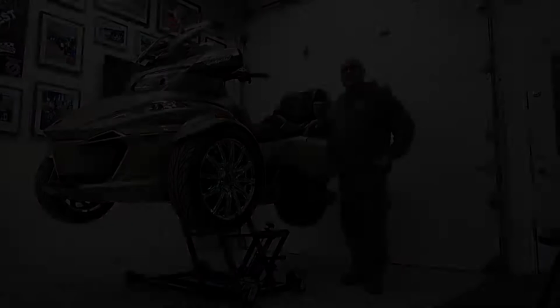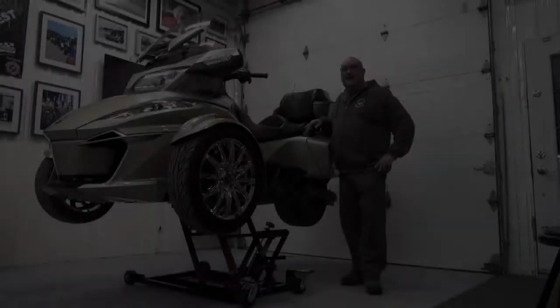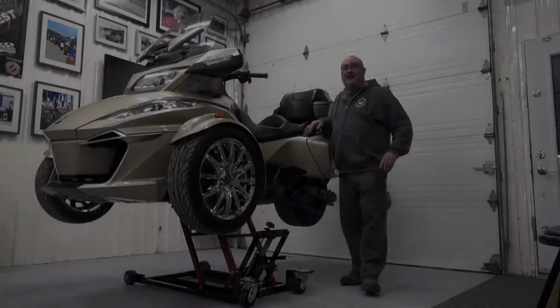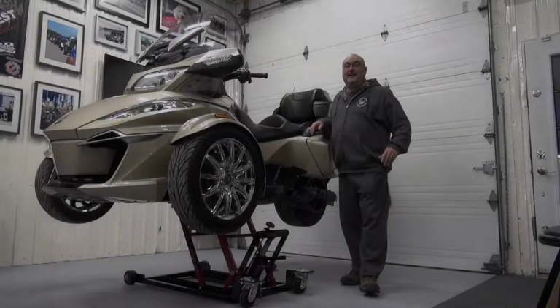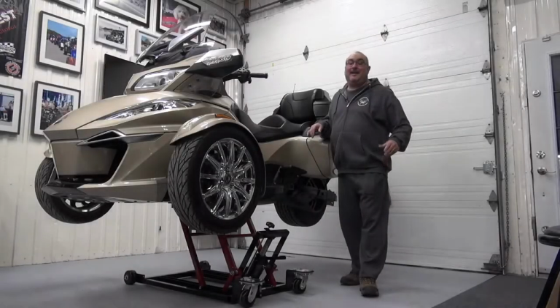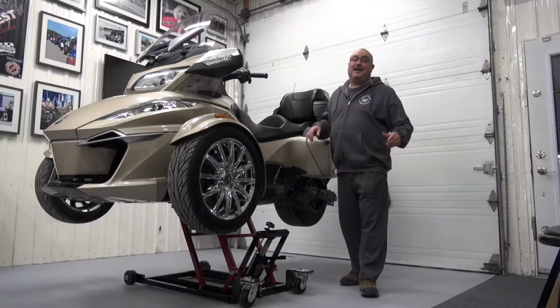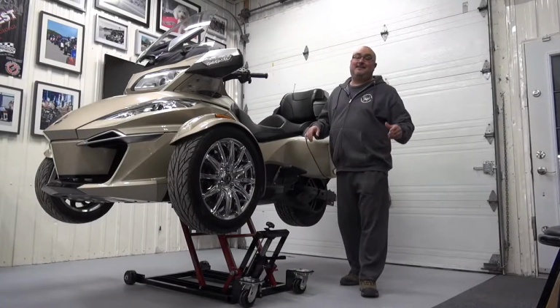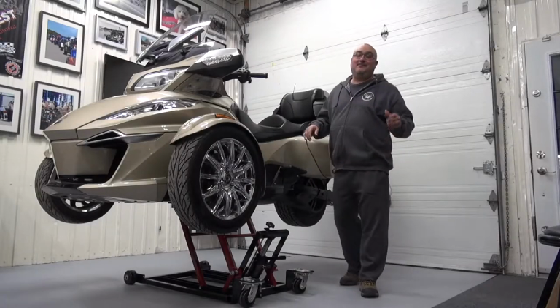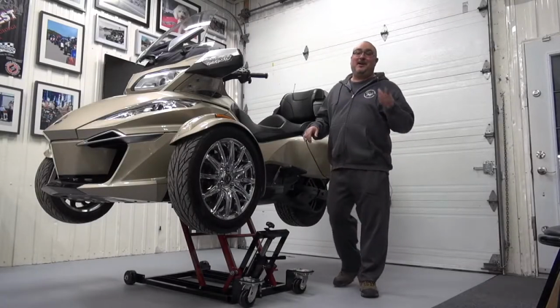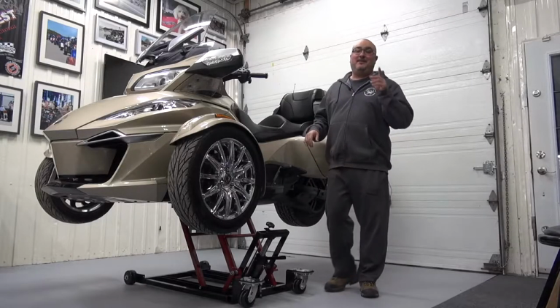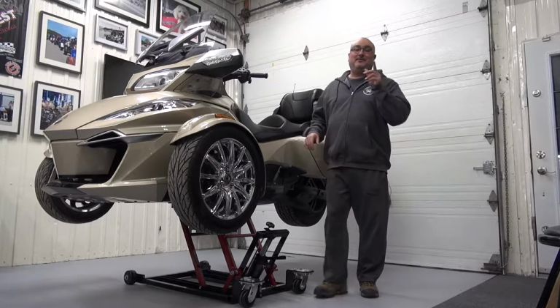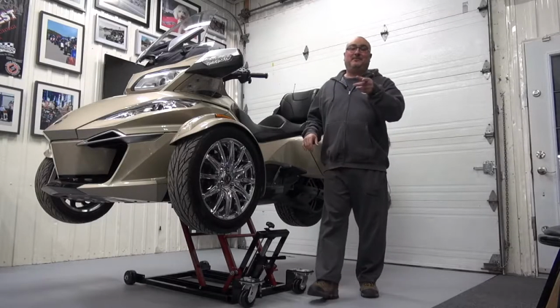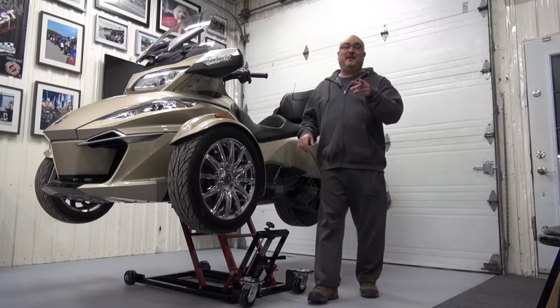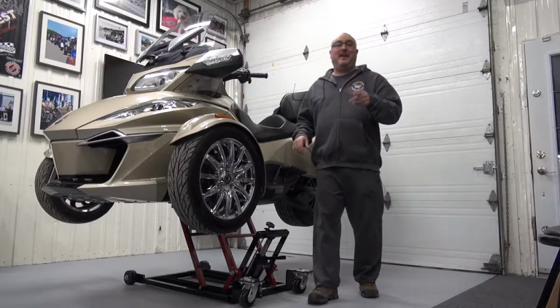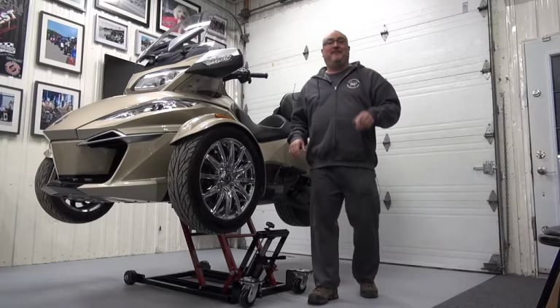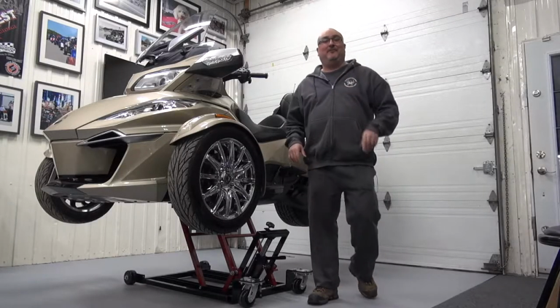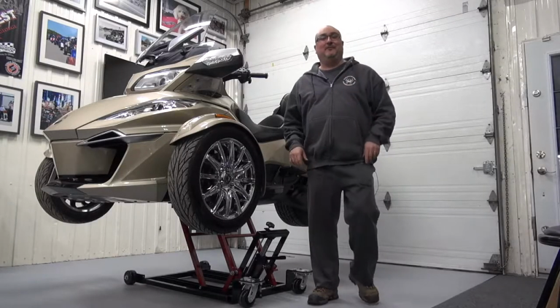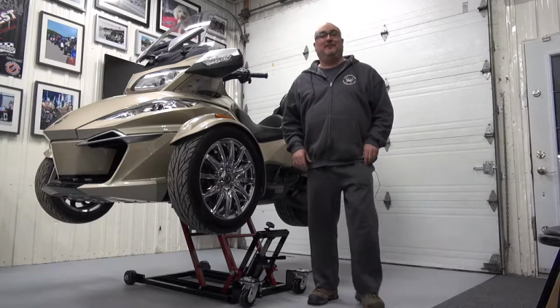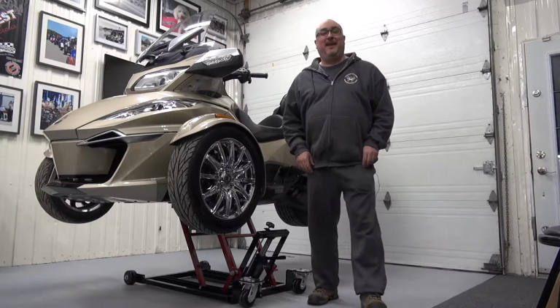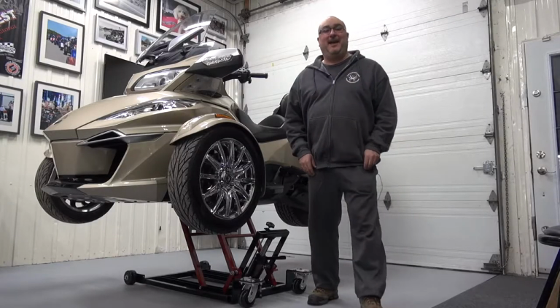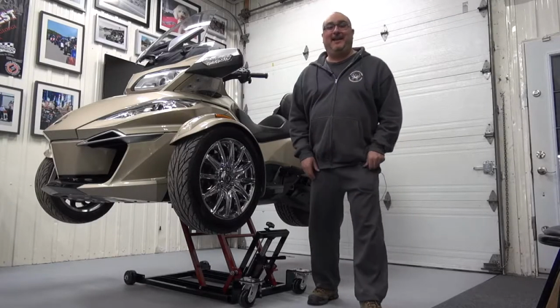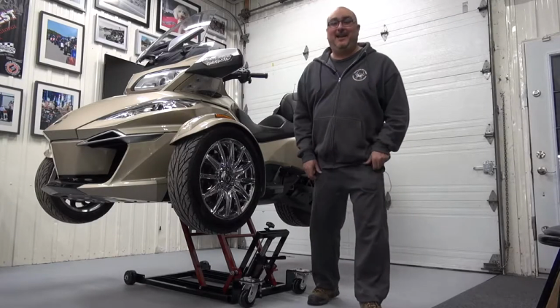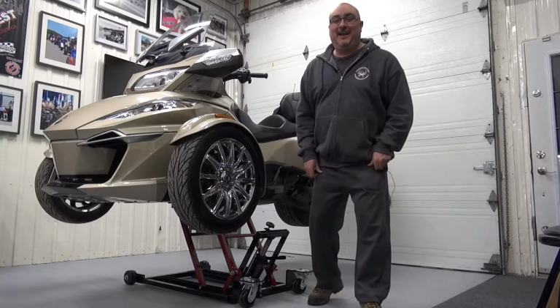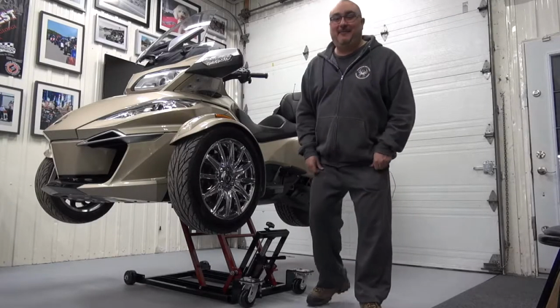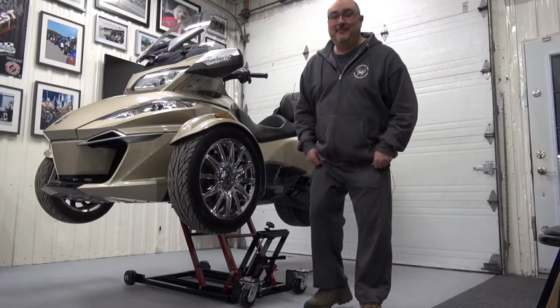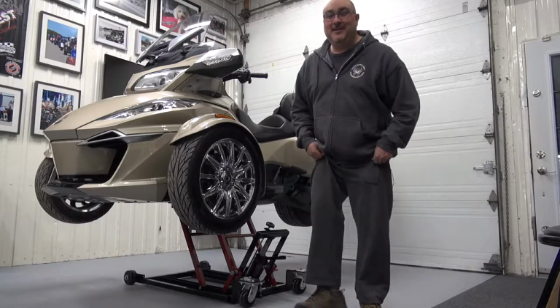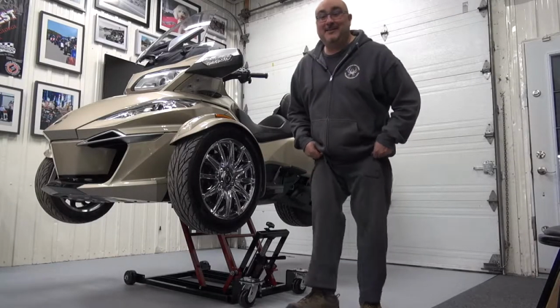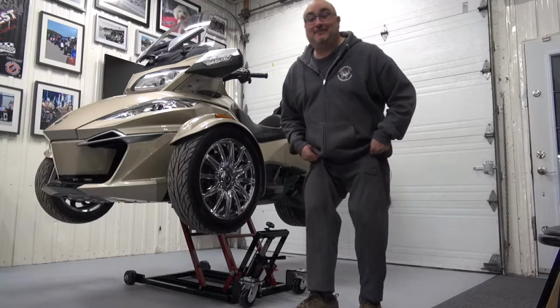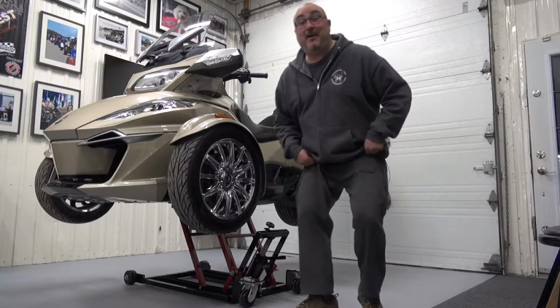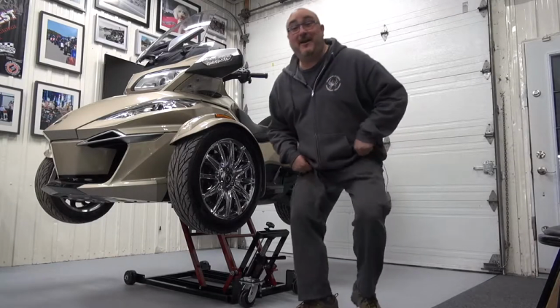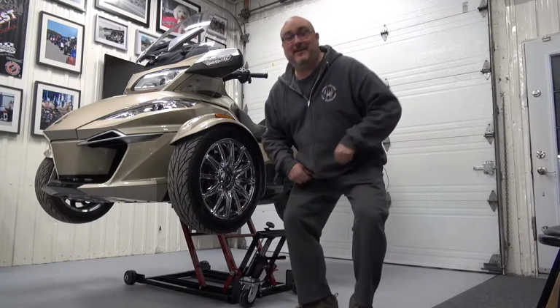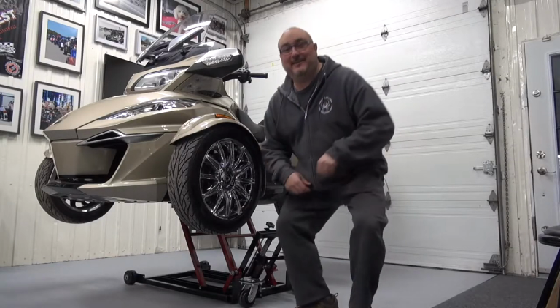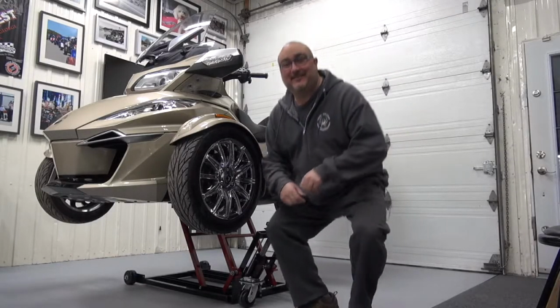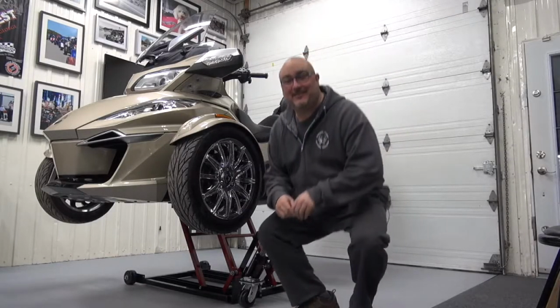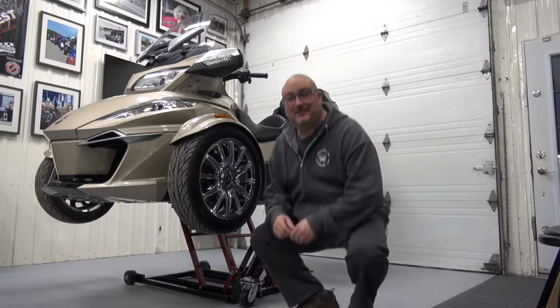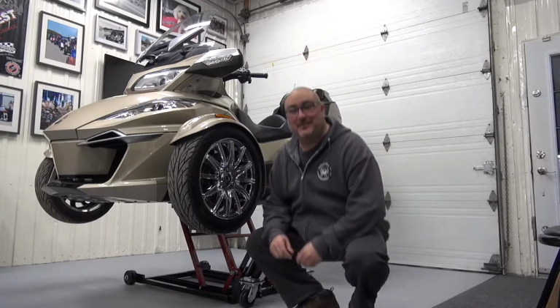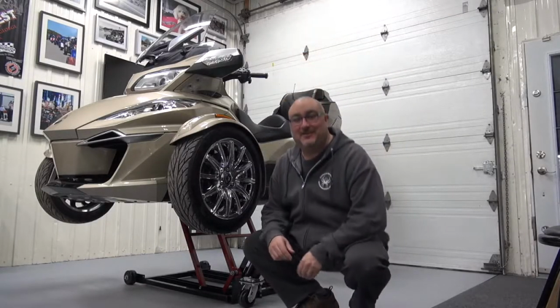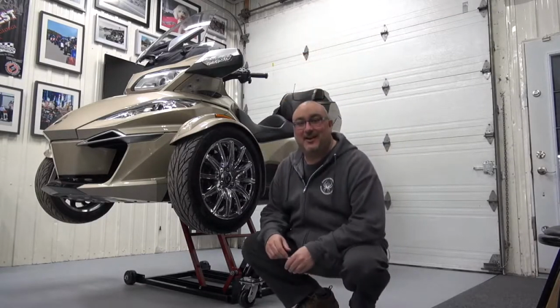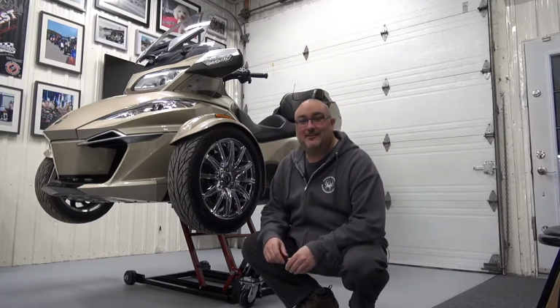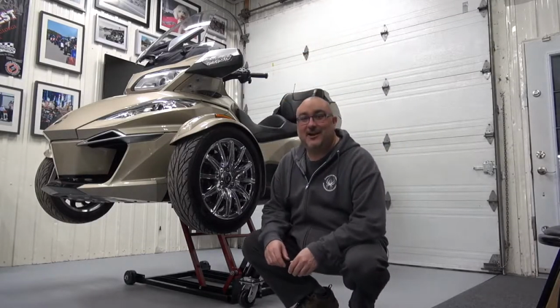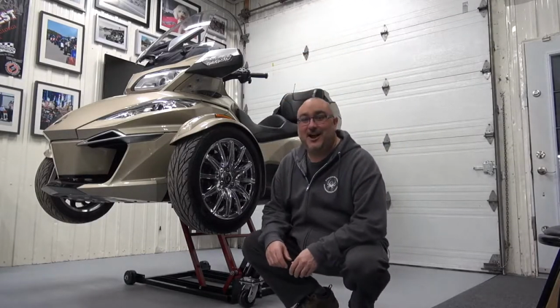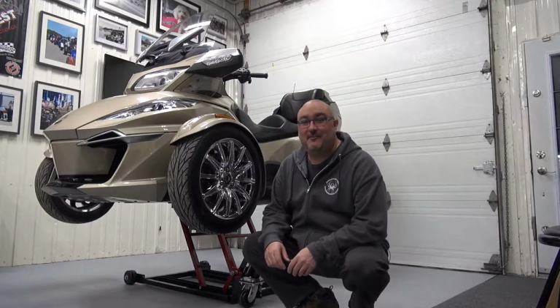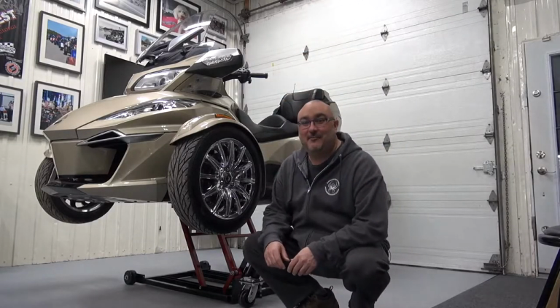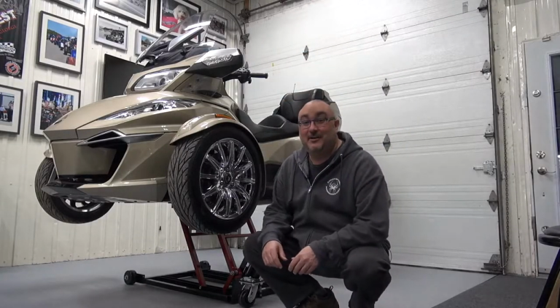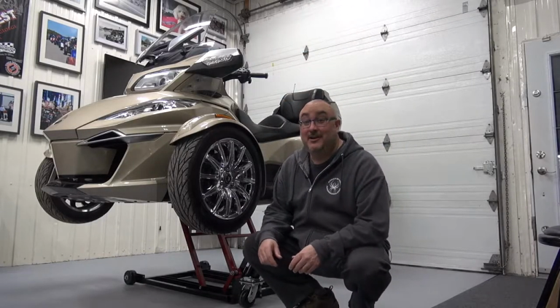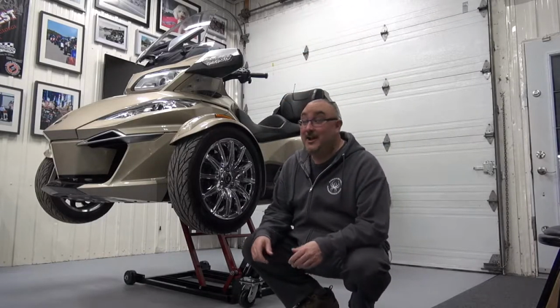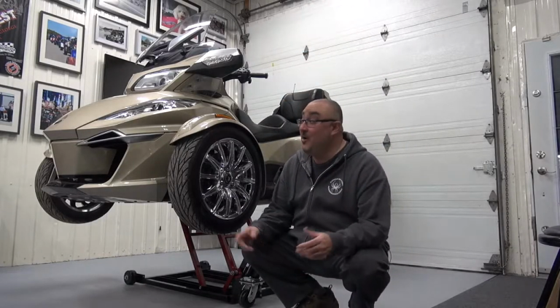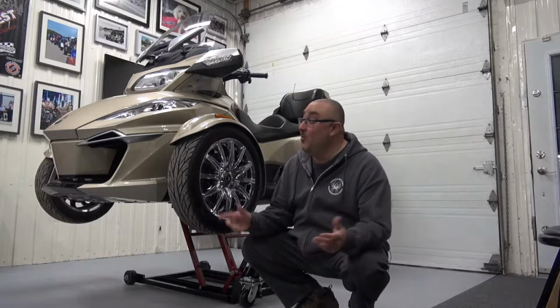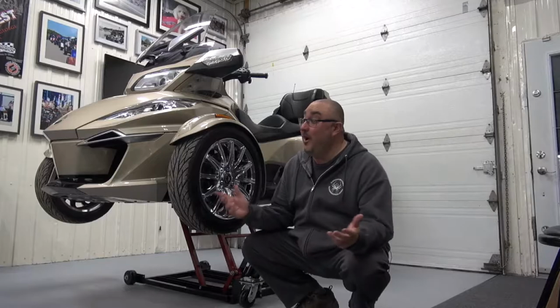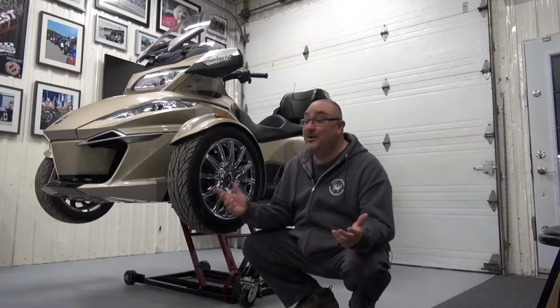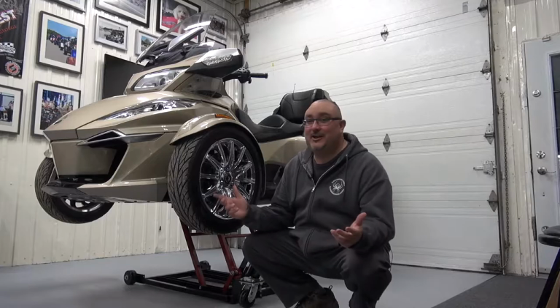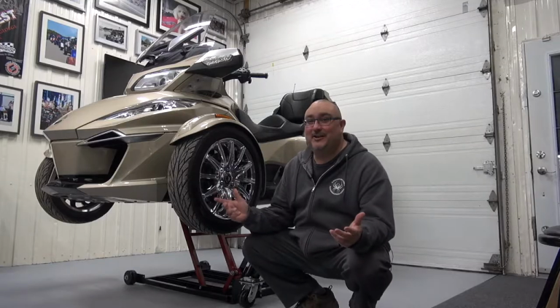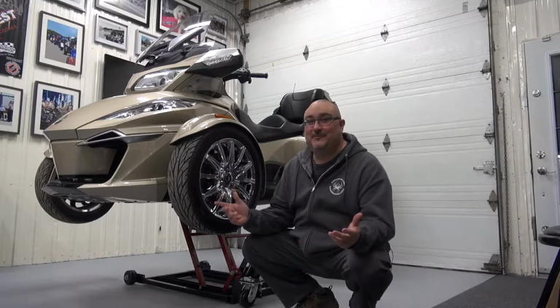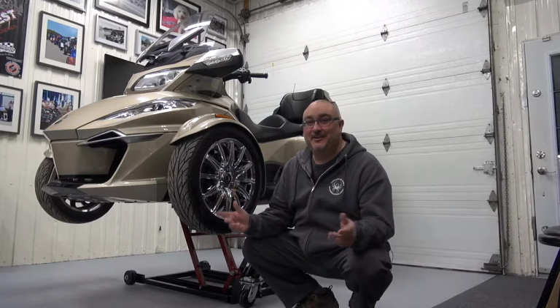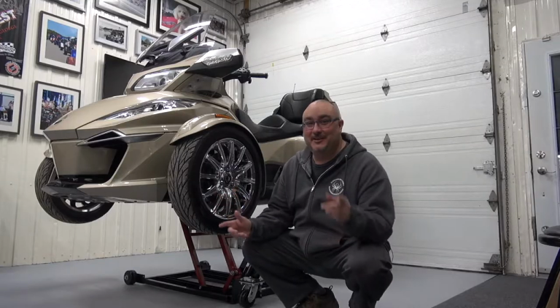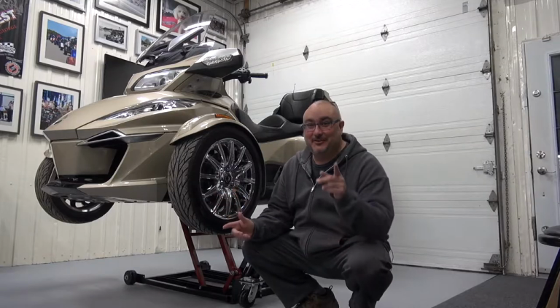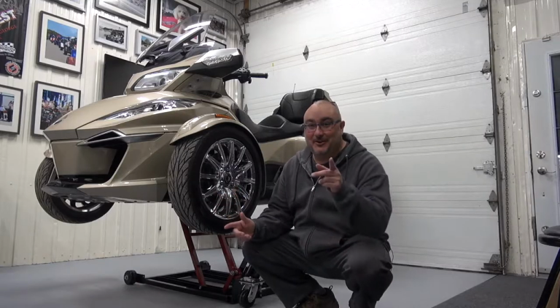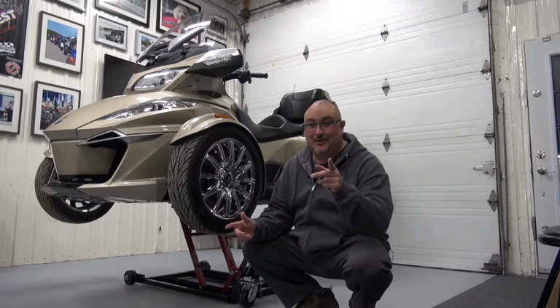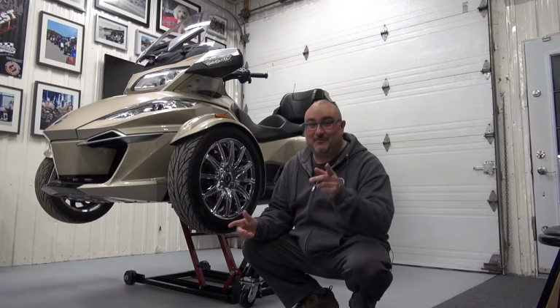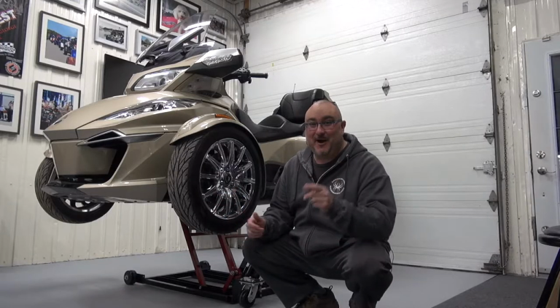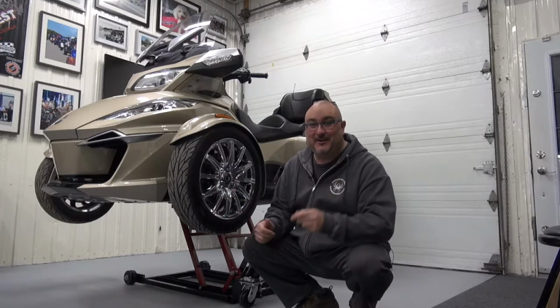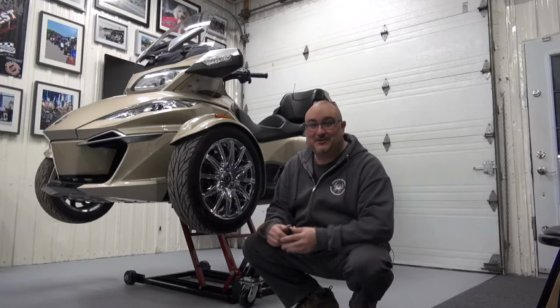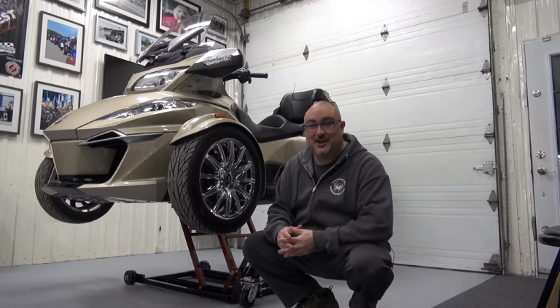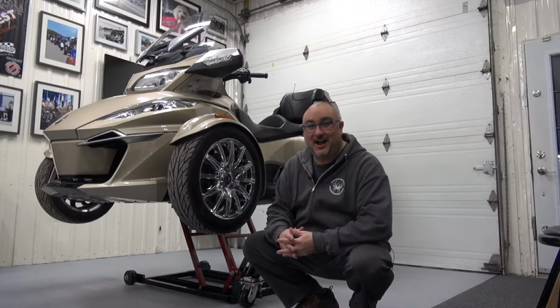Hey guys, my name is Pierre from K&M SpiderAccessories.com and welcome to the Spider Shop.